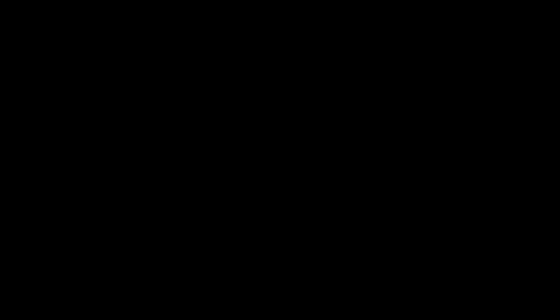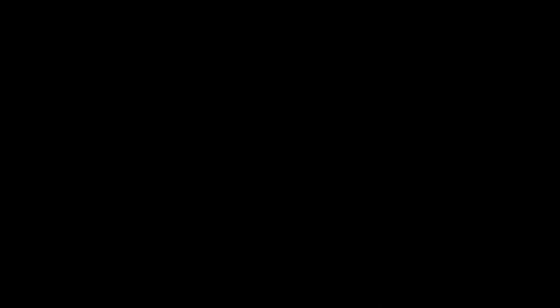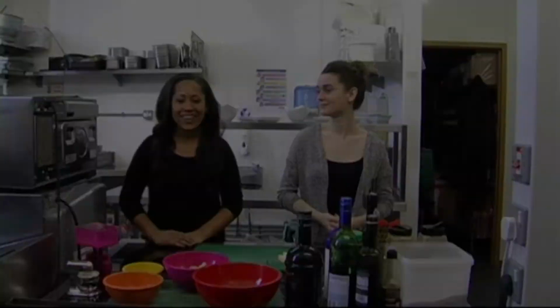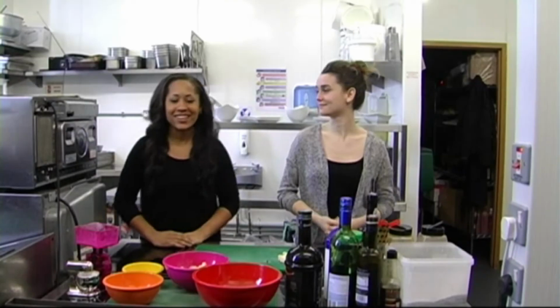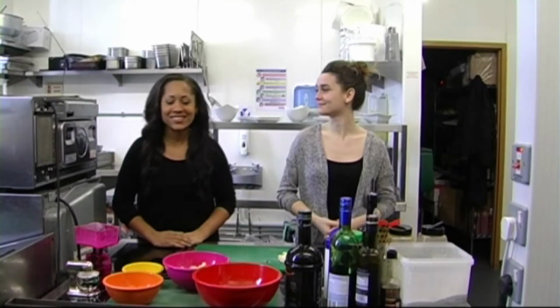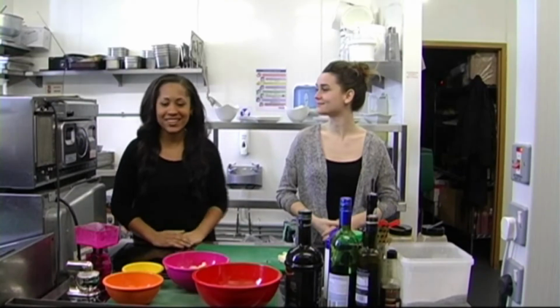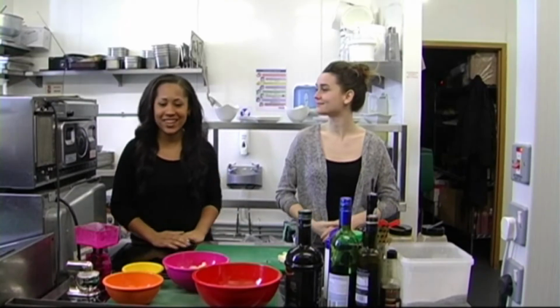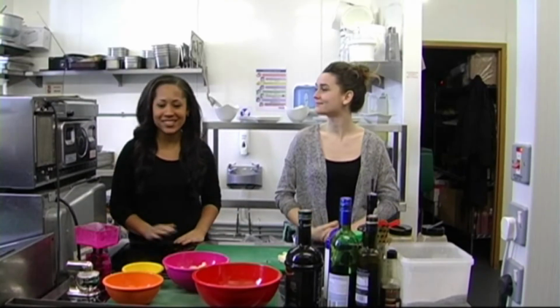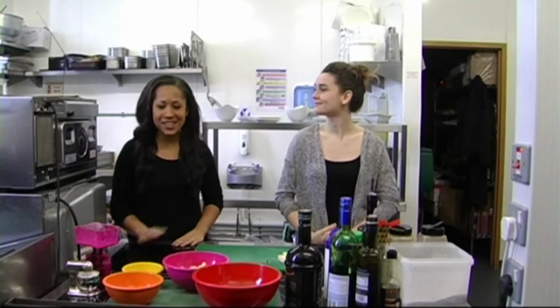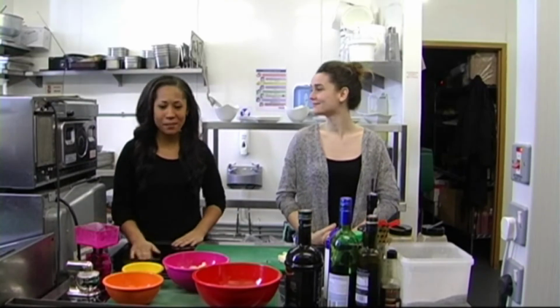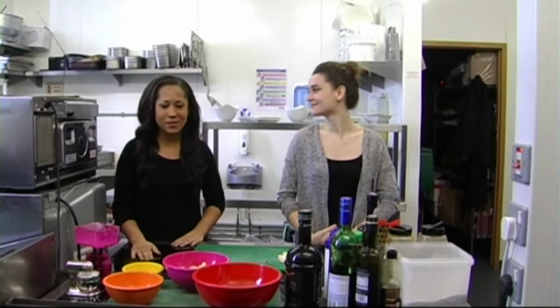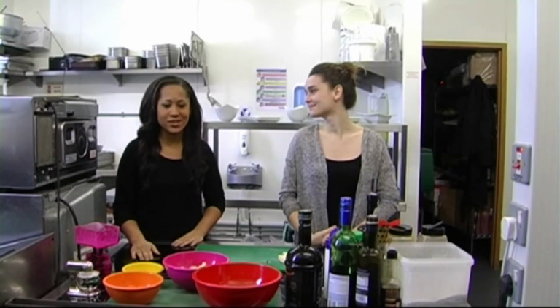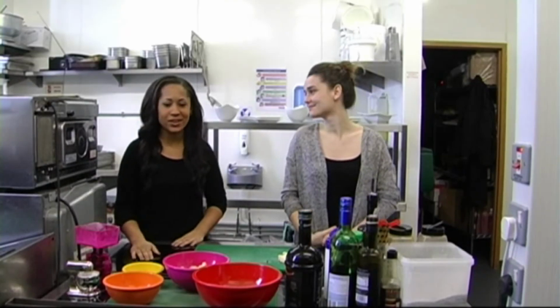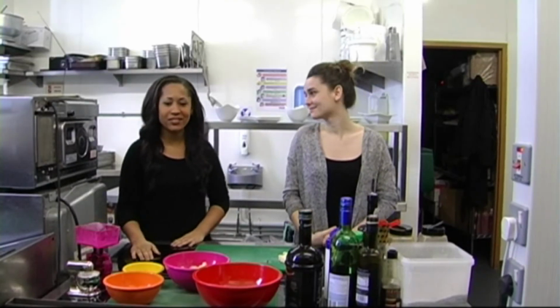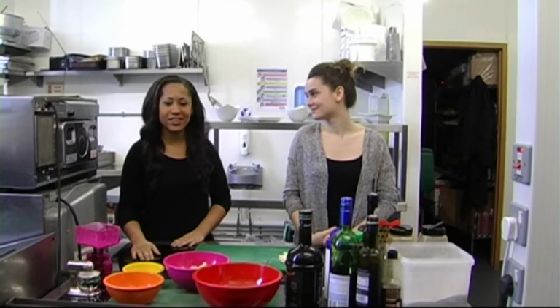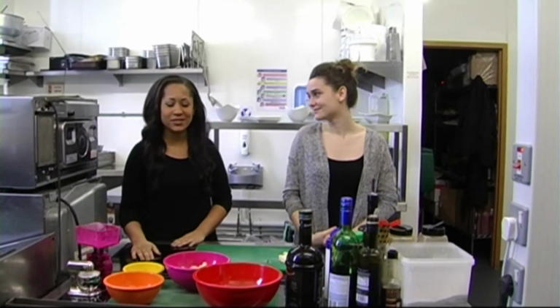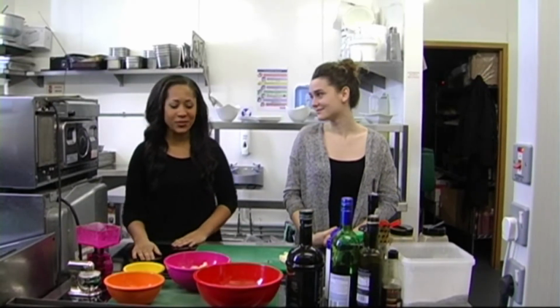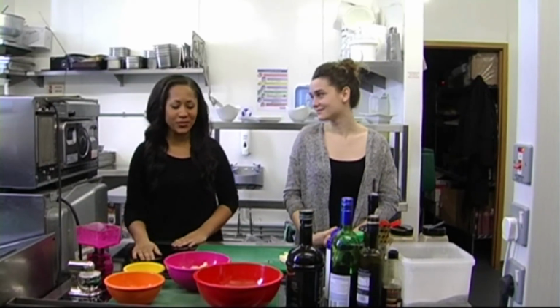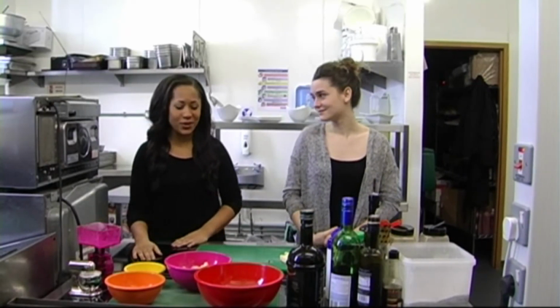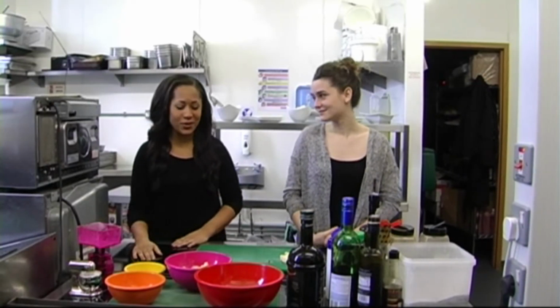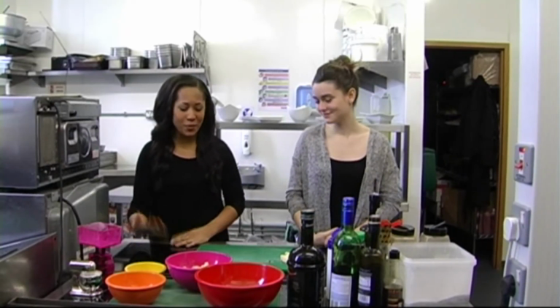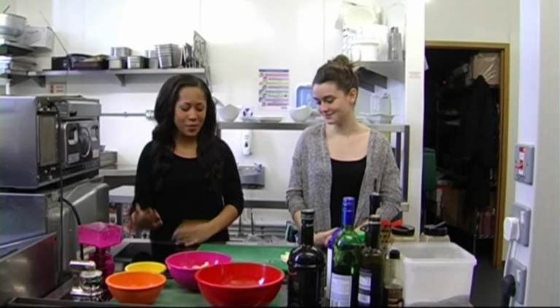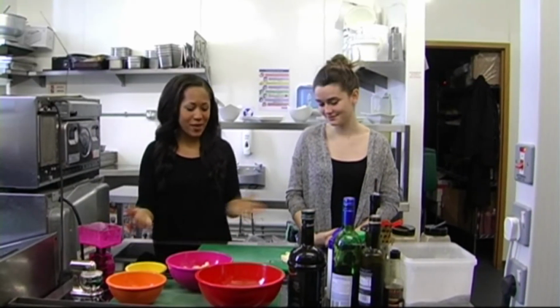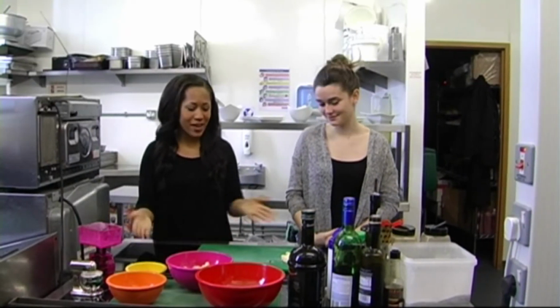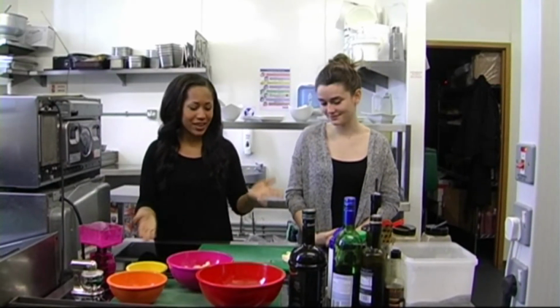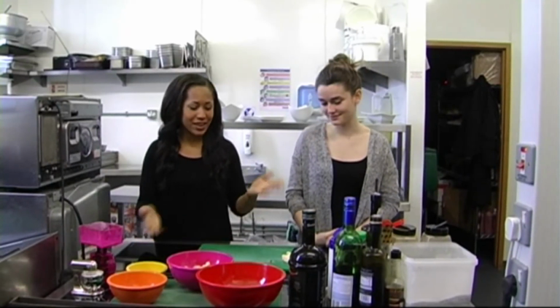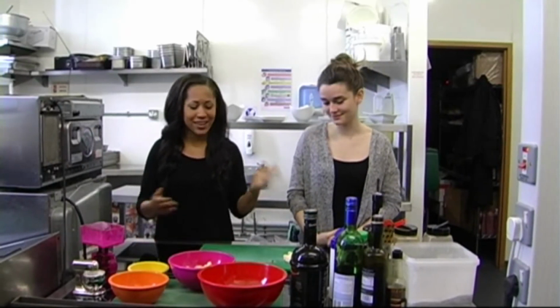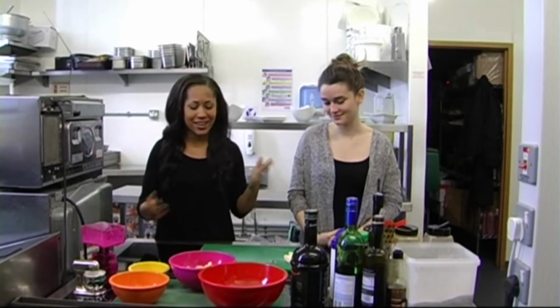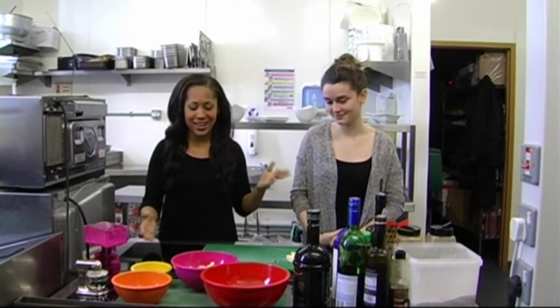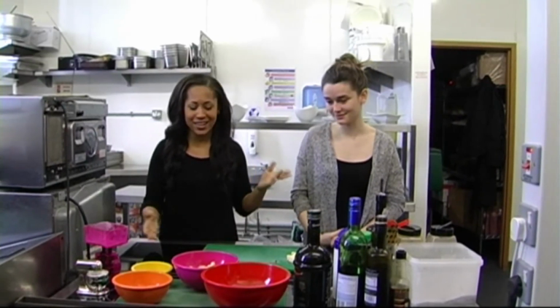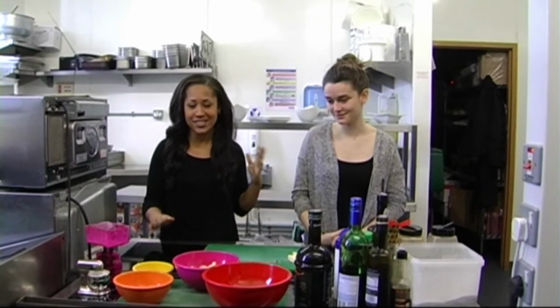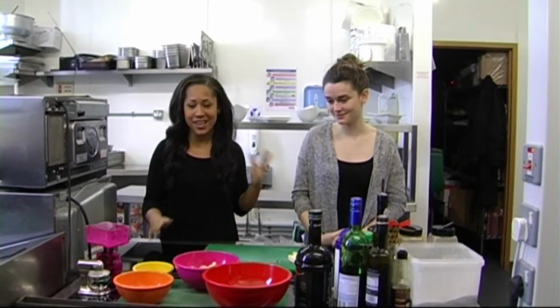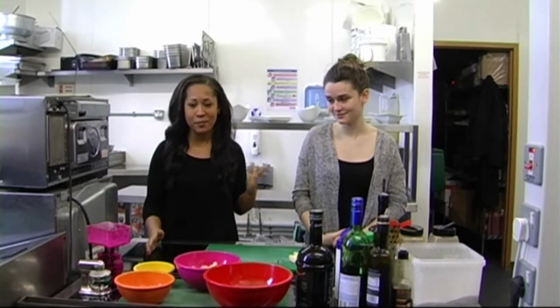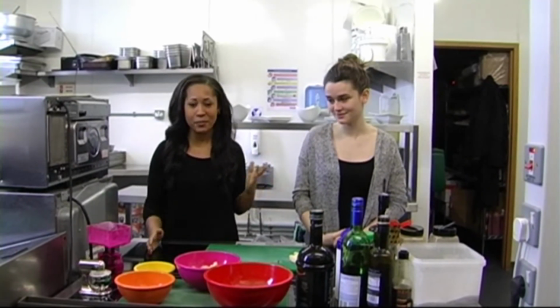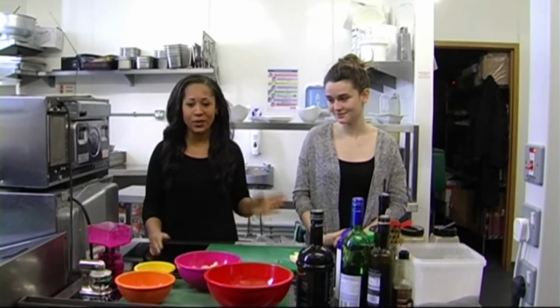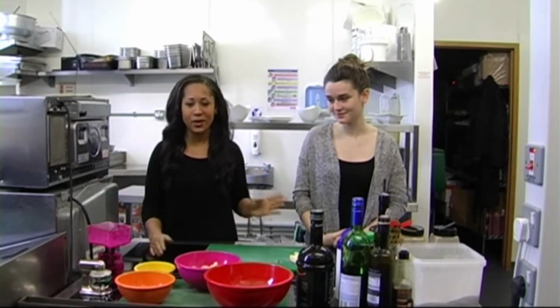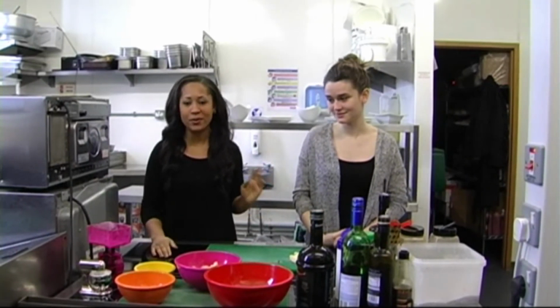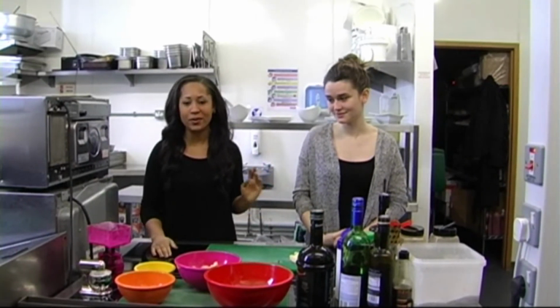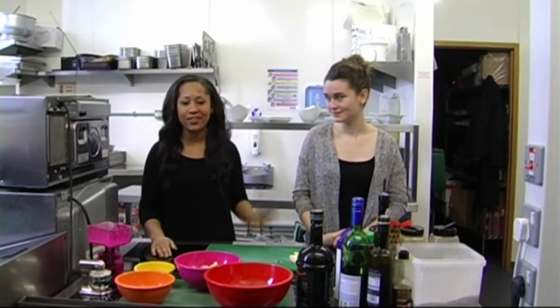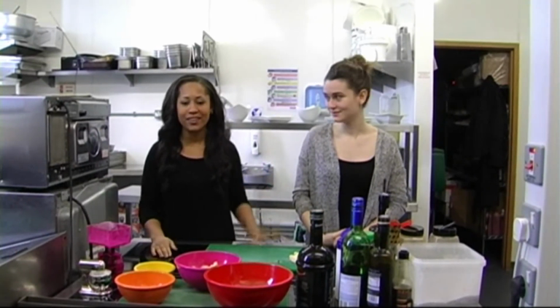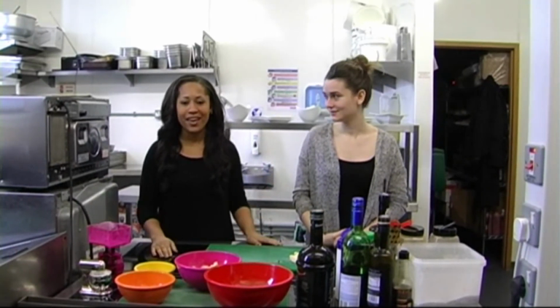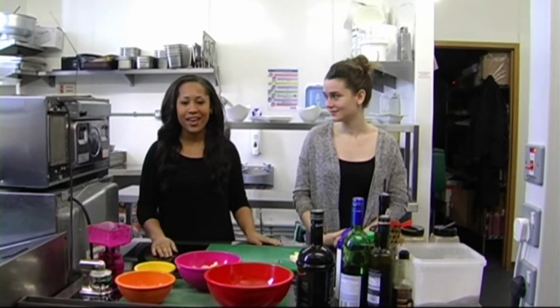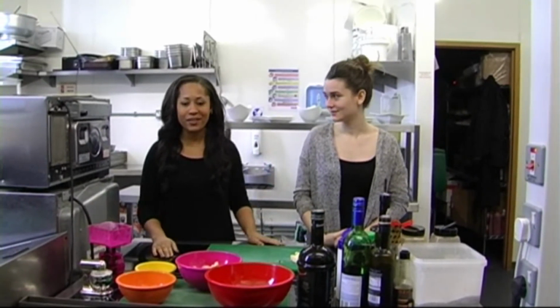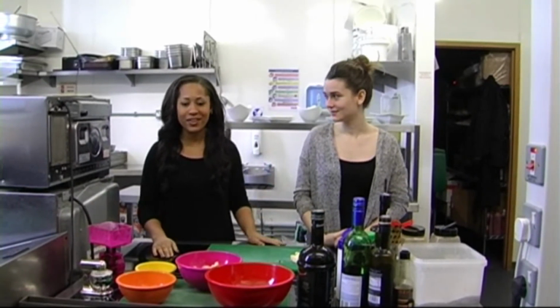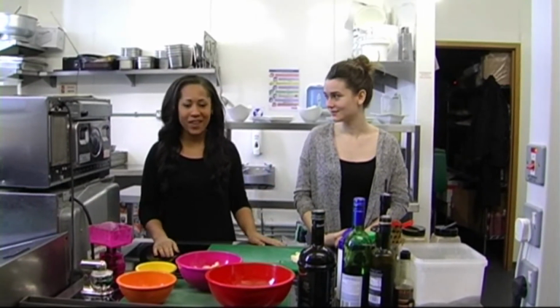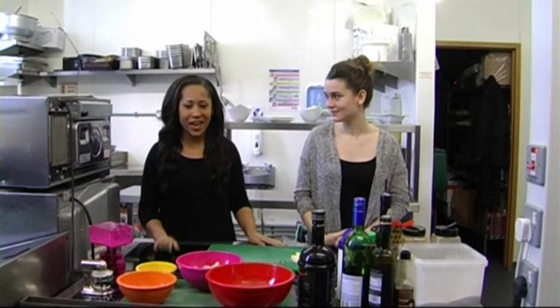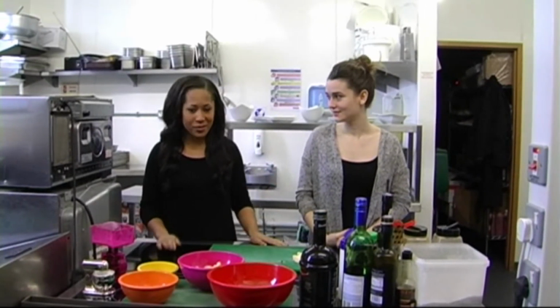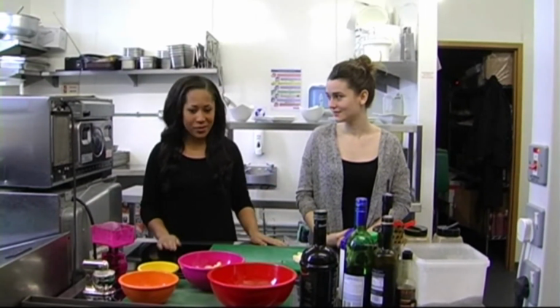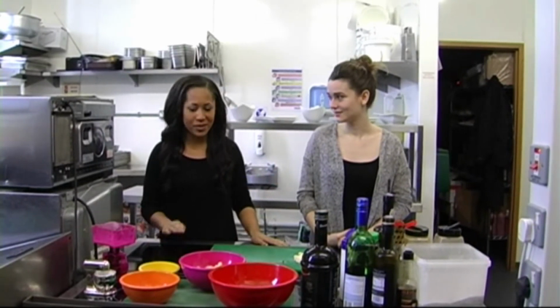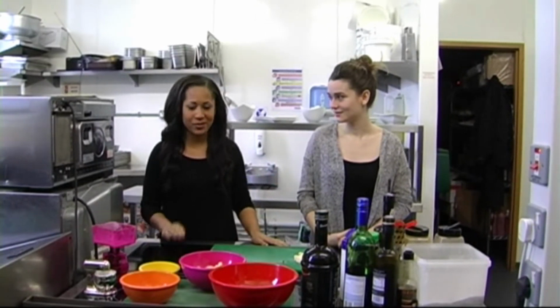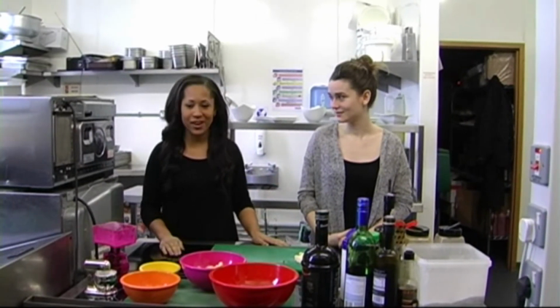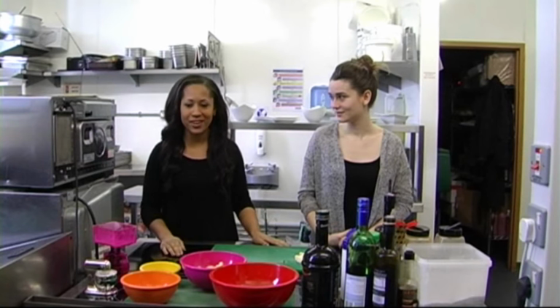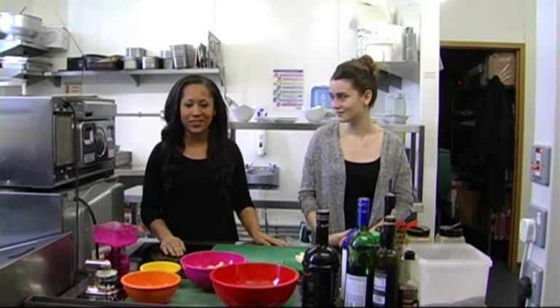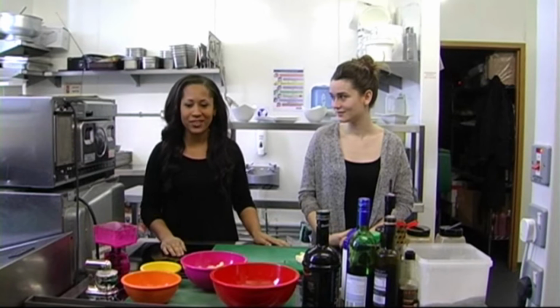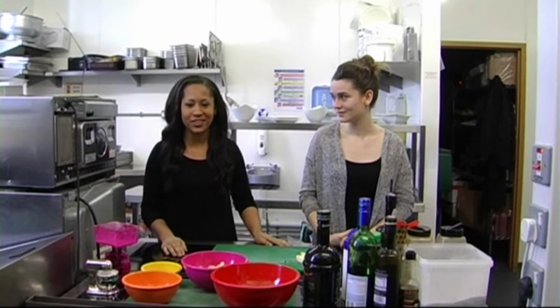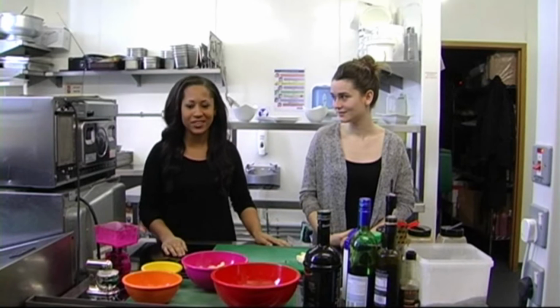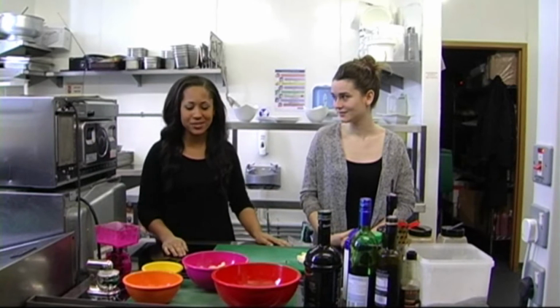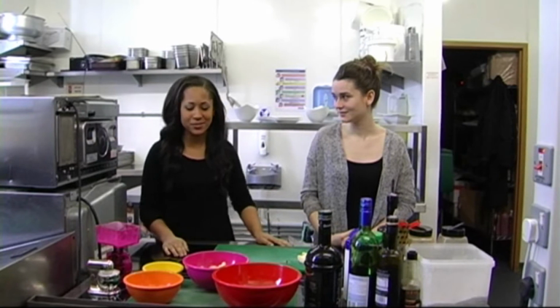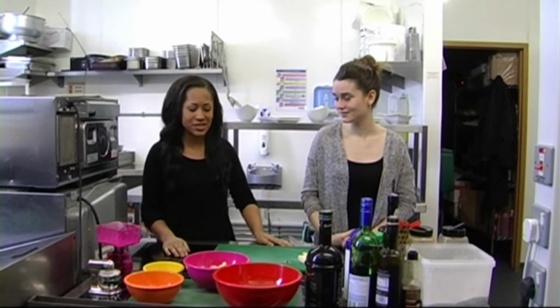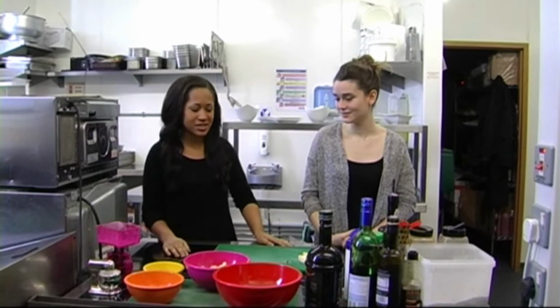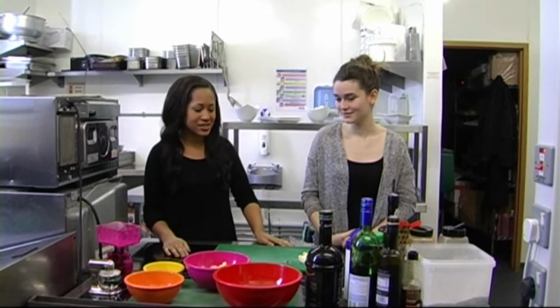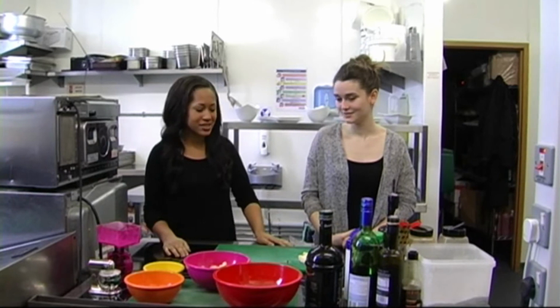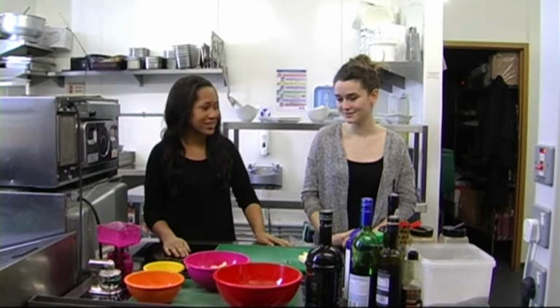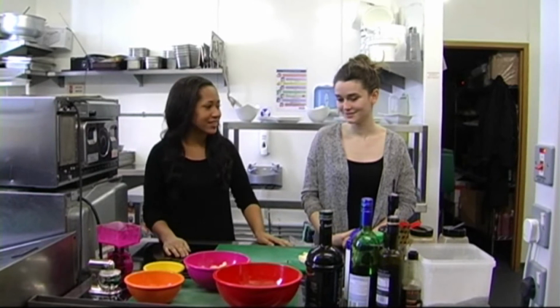In today's episode of Lust for Food, we'll be making a nice apple crumble to help get everyone ready for the Christmas season.